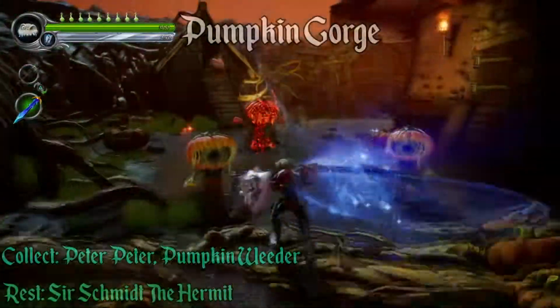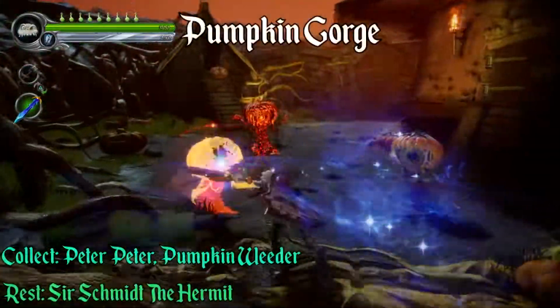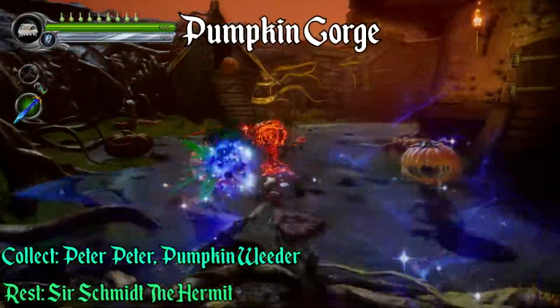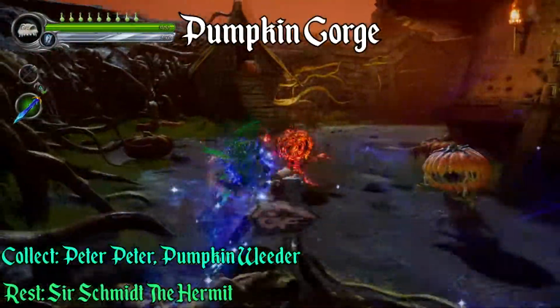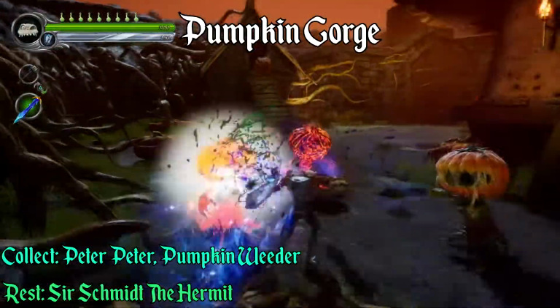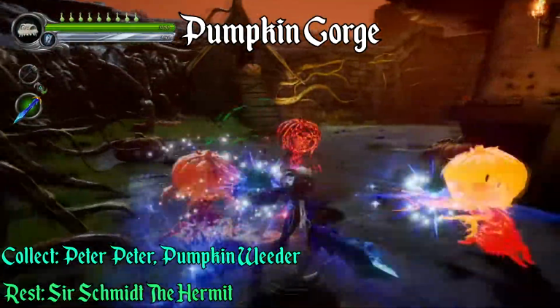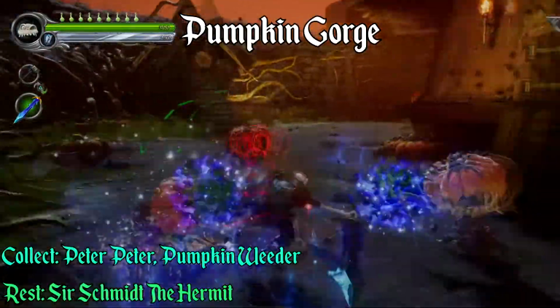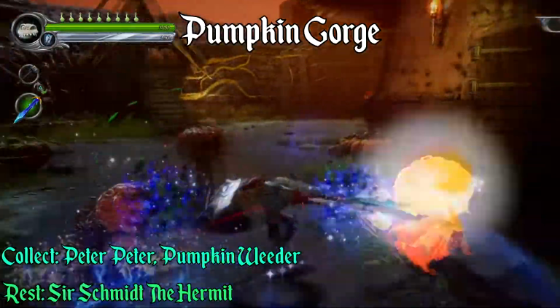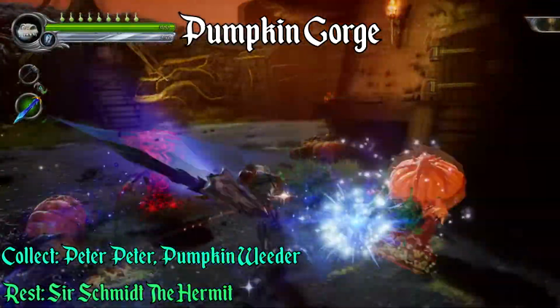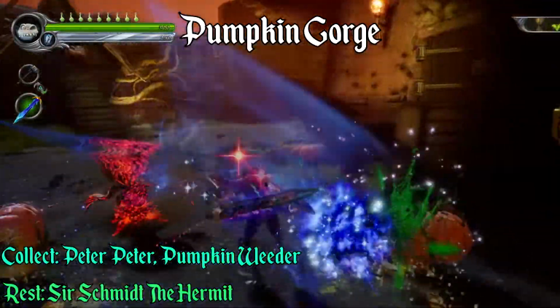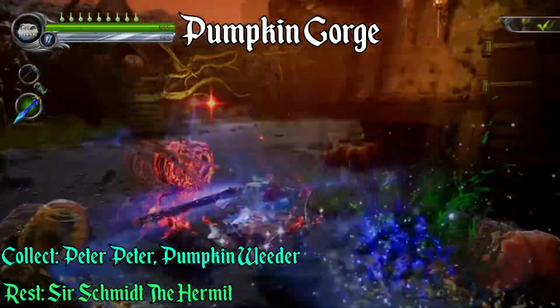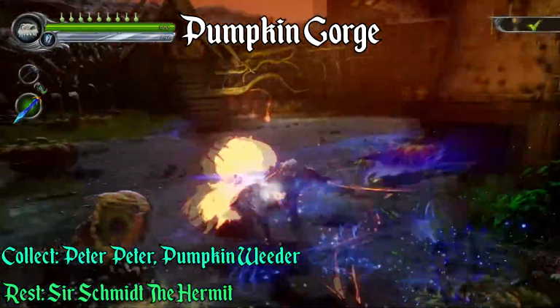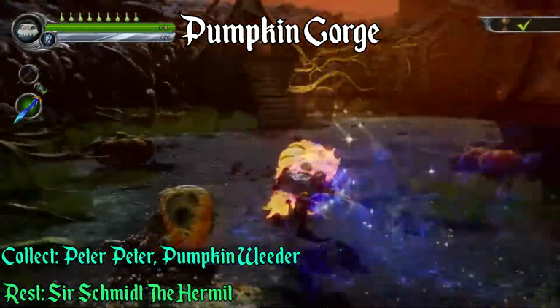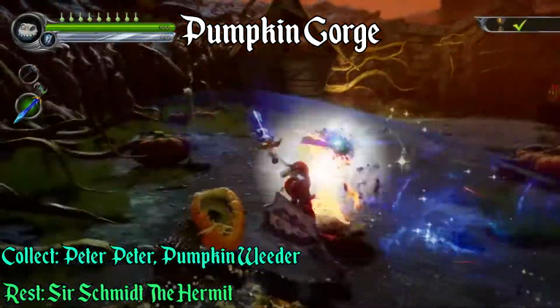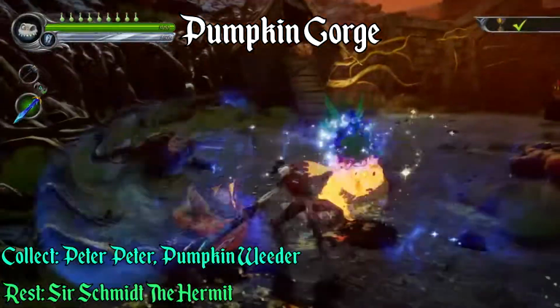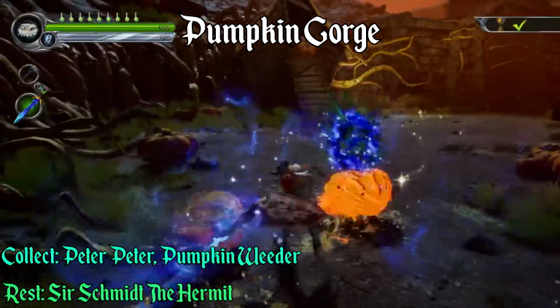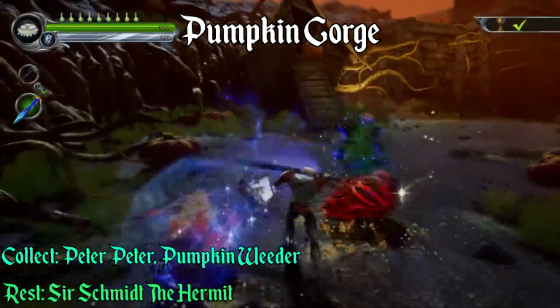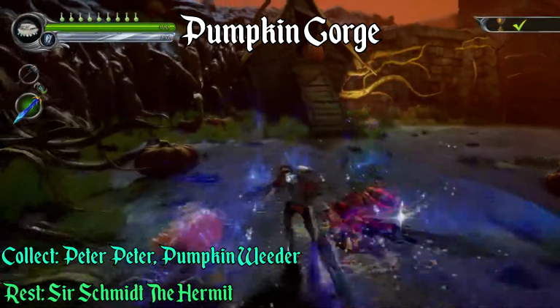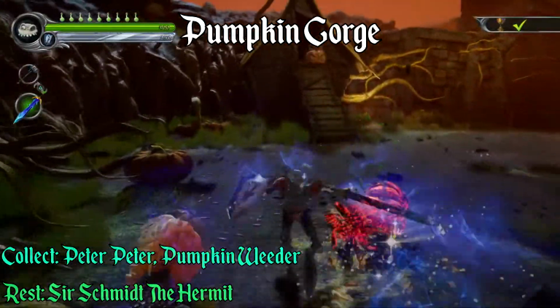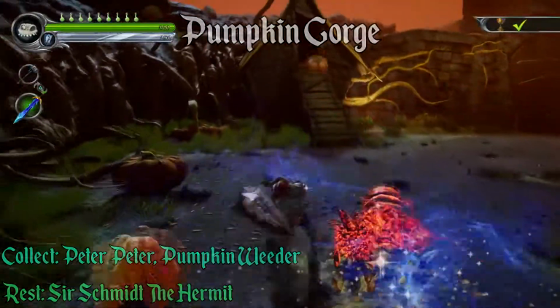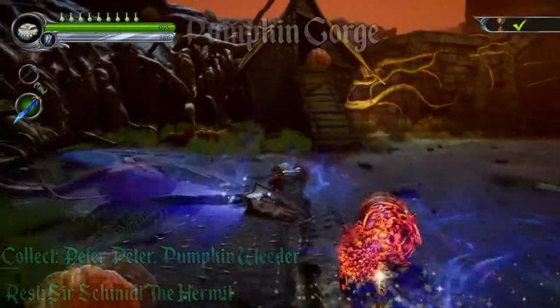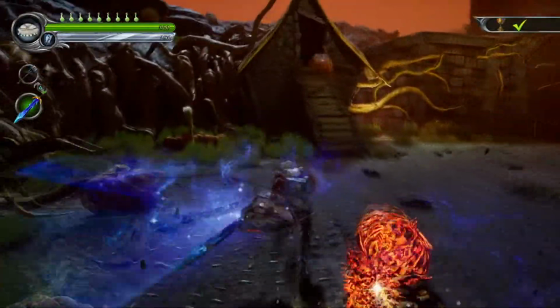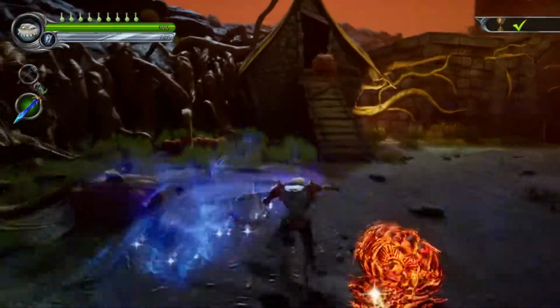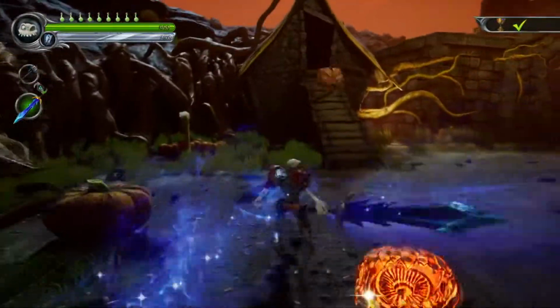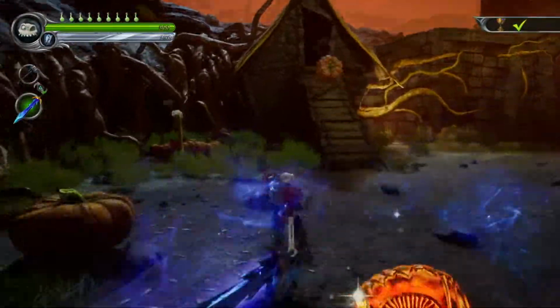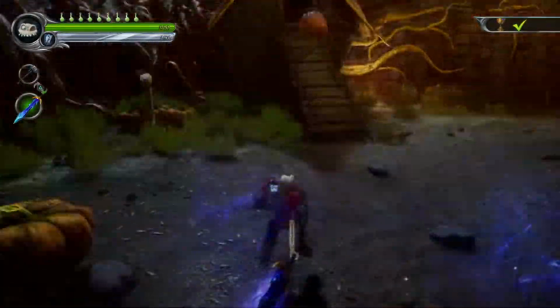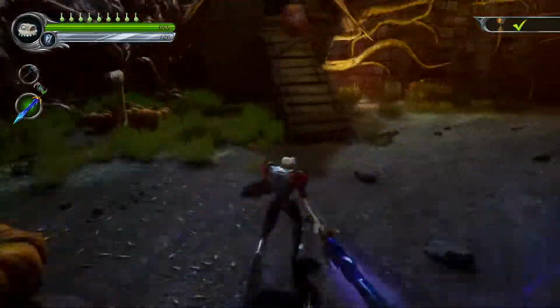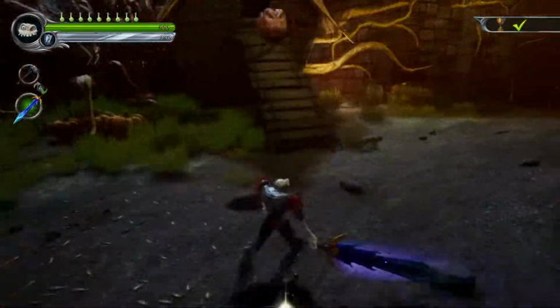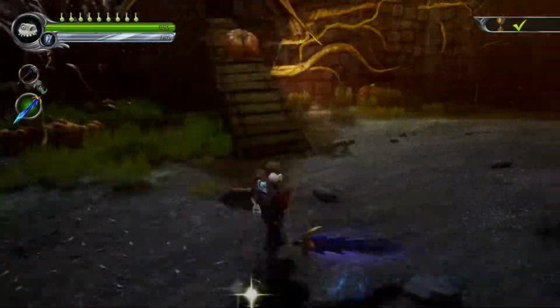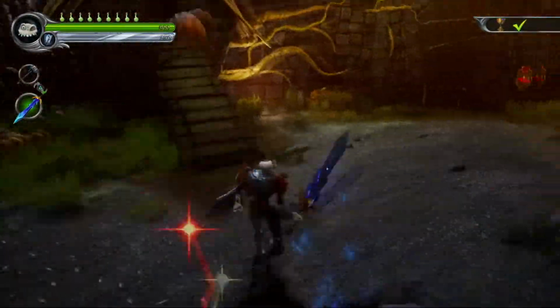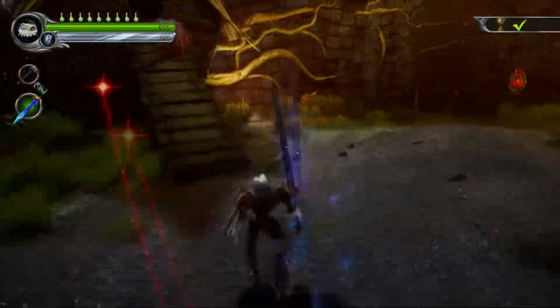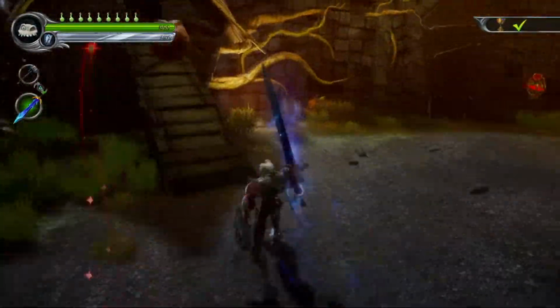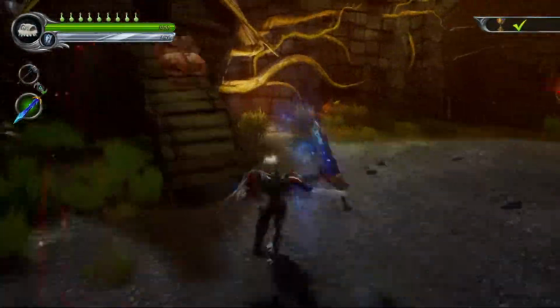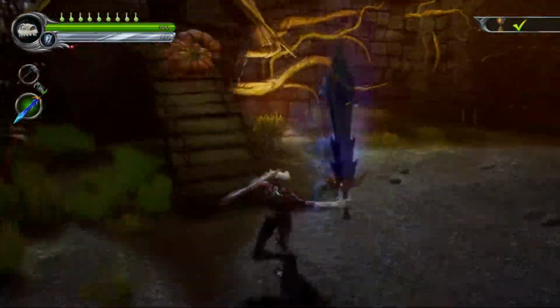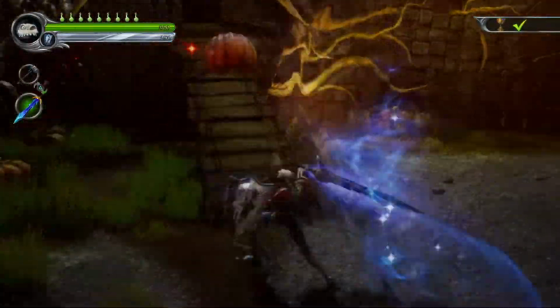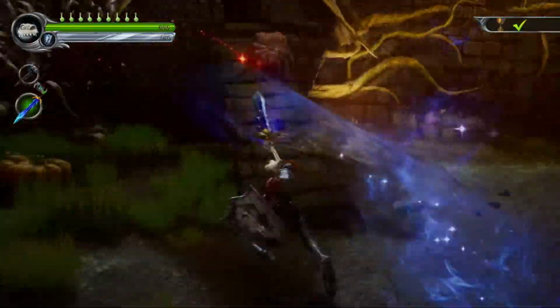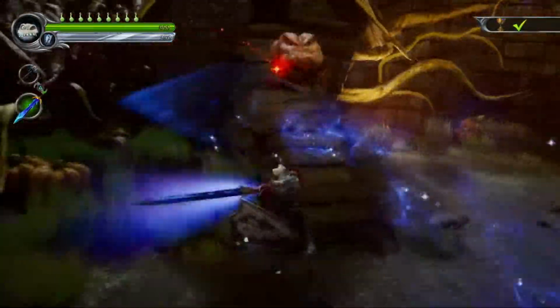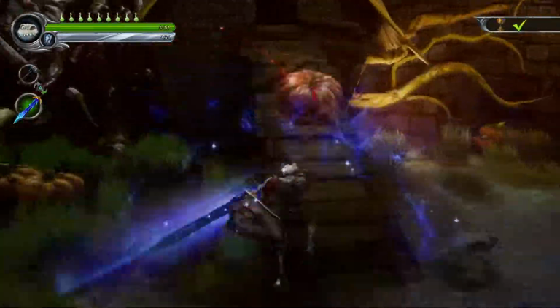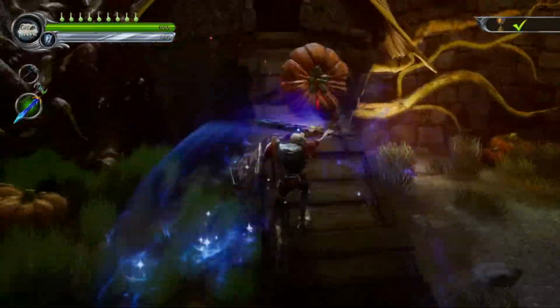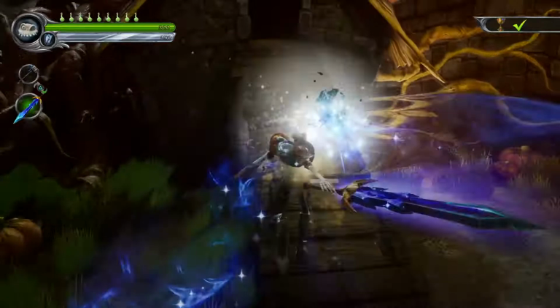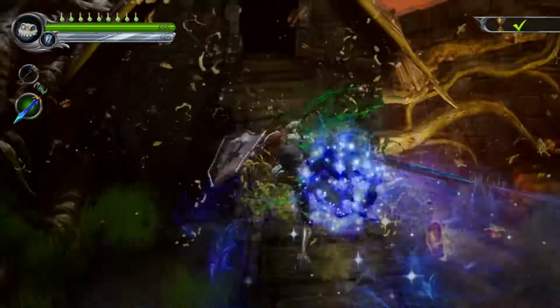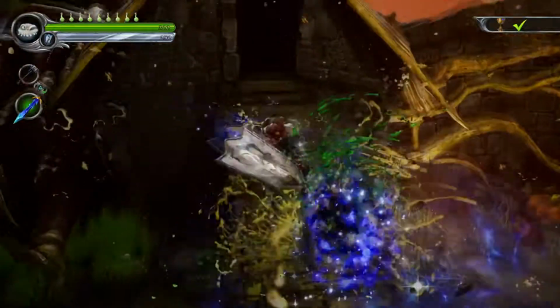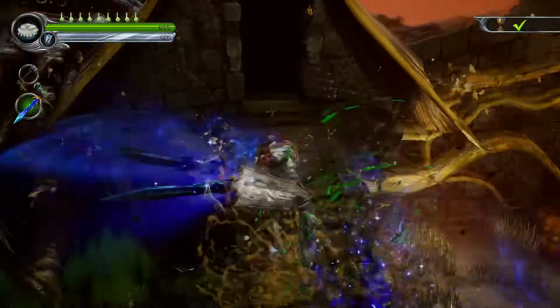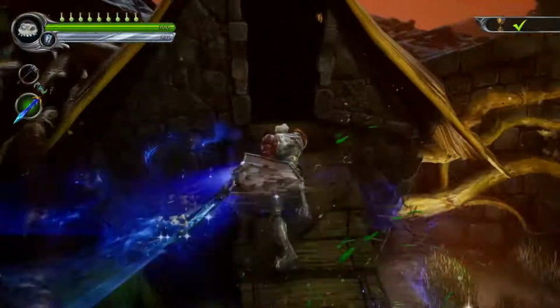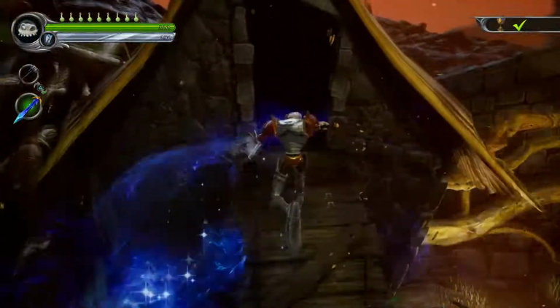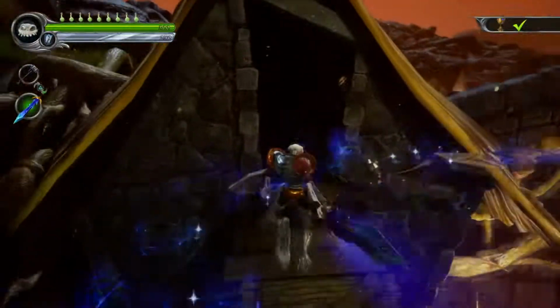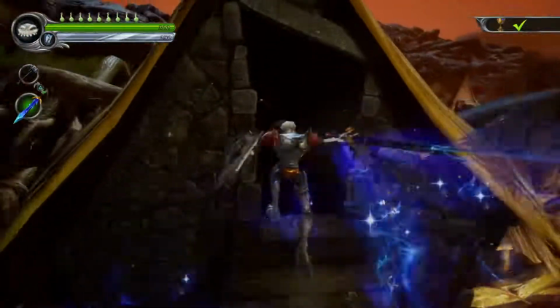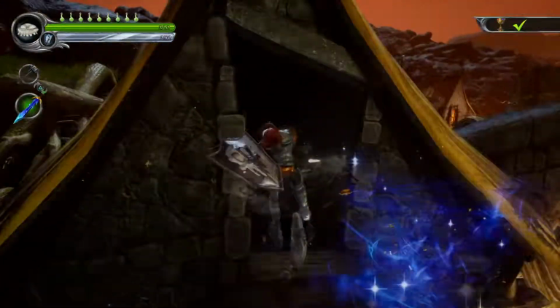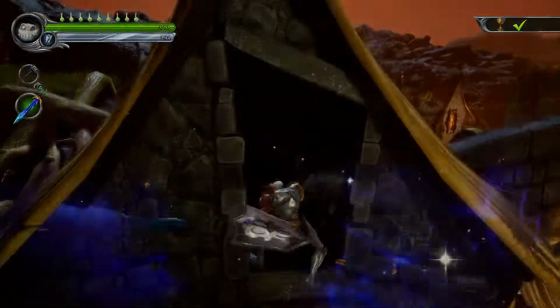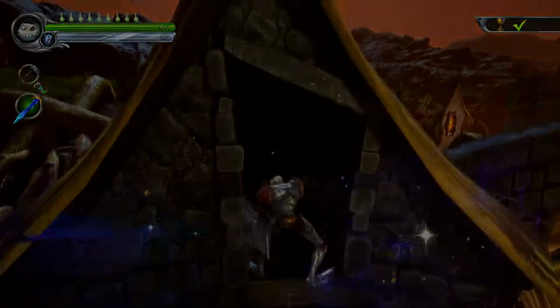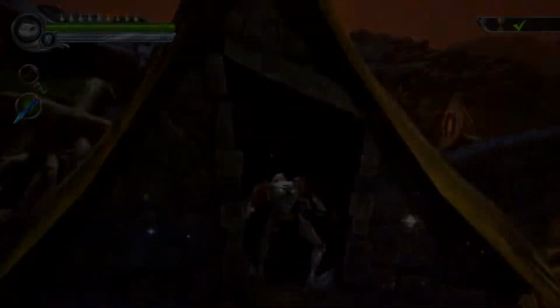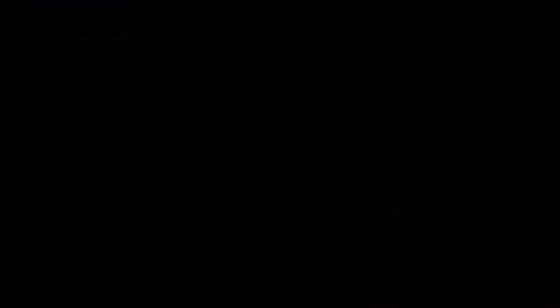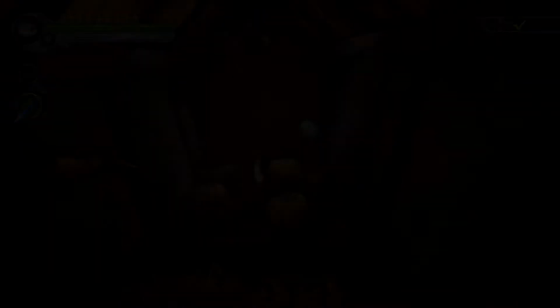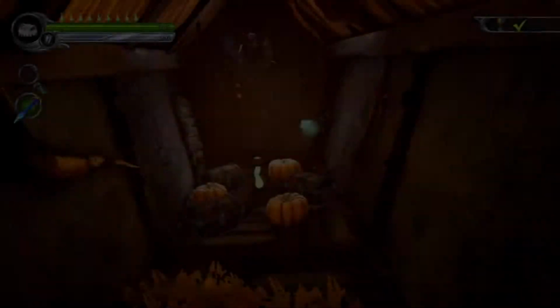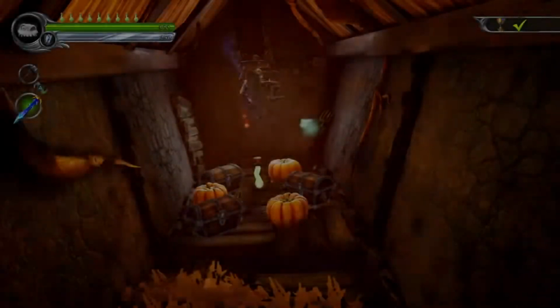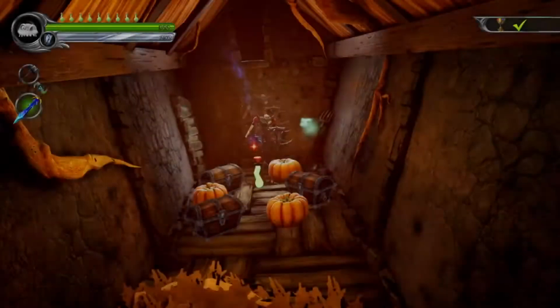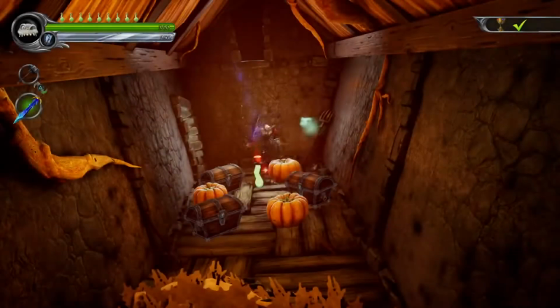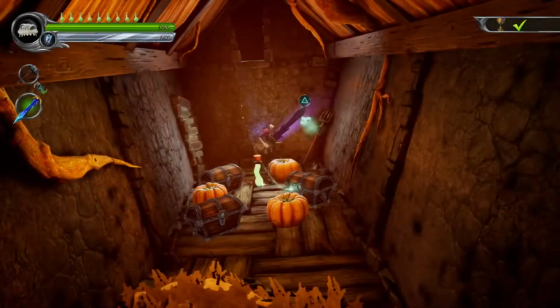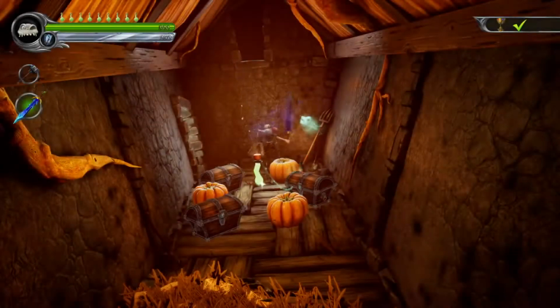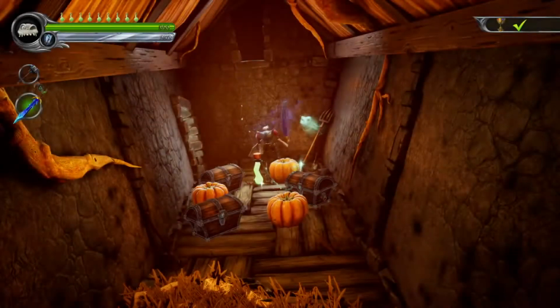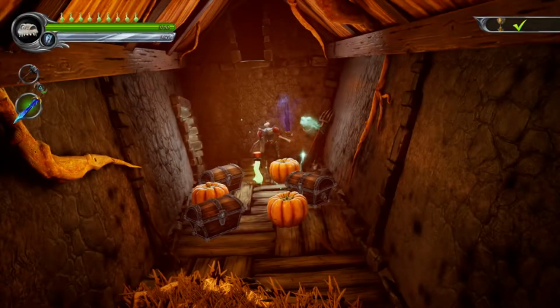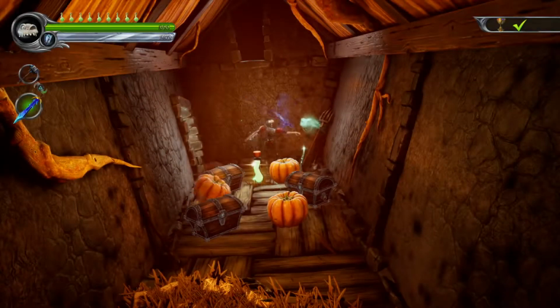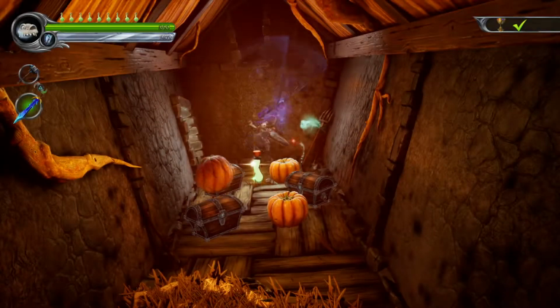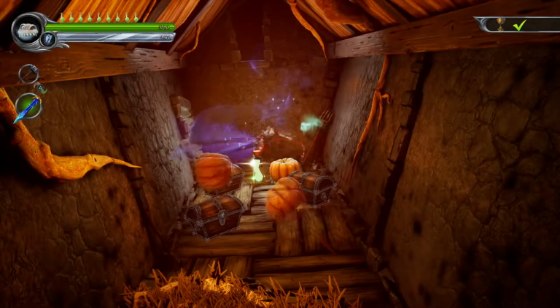In Pumpkin Gorge, once you reach this big open area, if you go to your left and head into this building with the wrong pumpkins, the soul's got to be located inside.